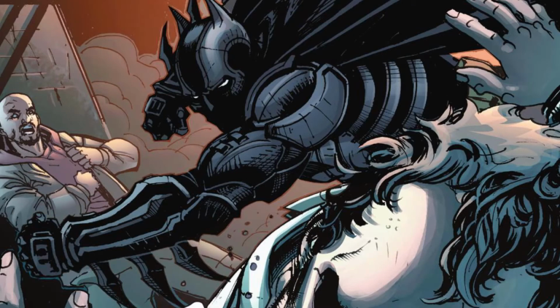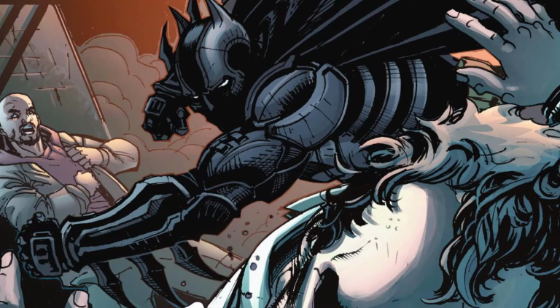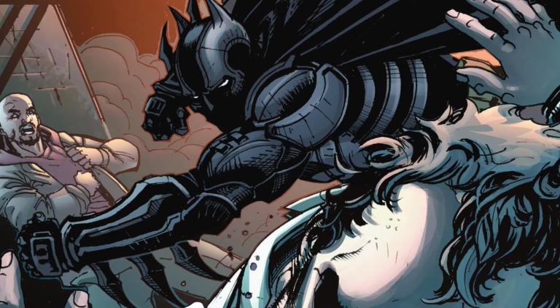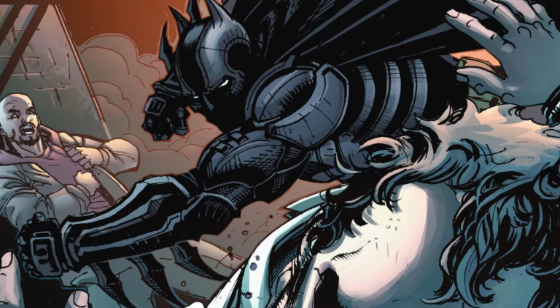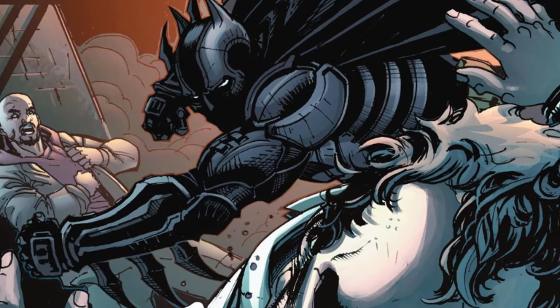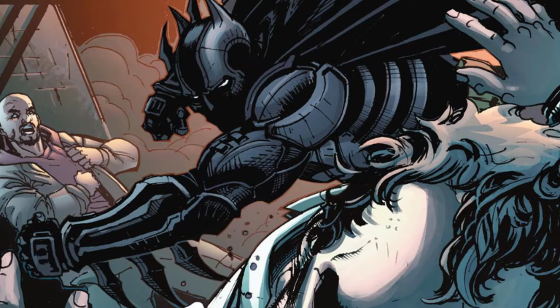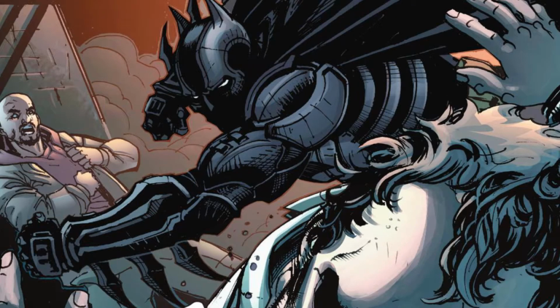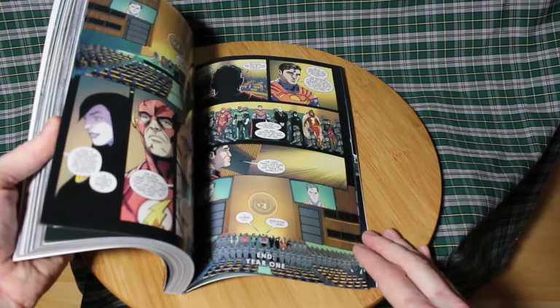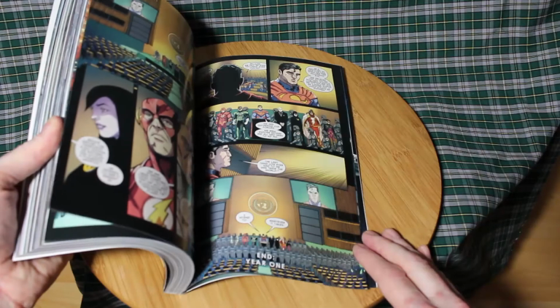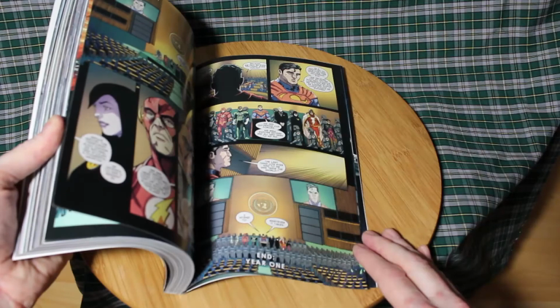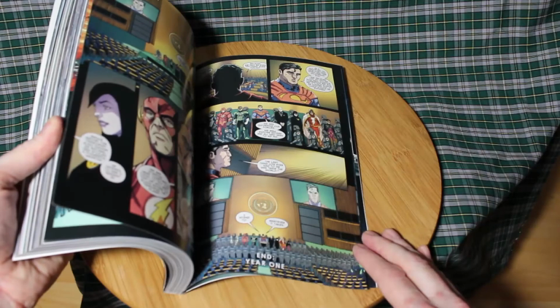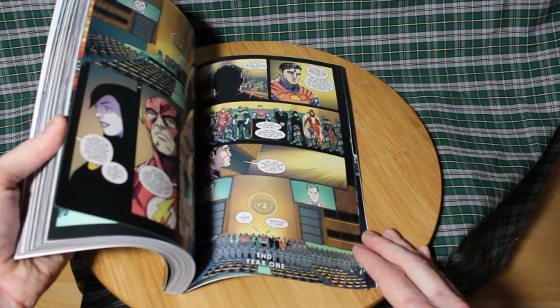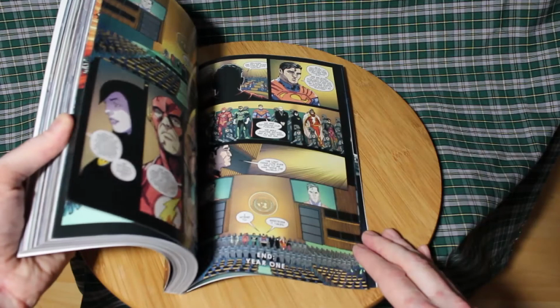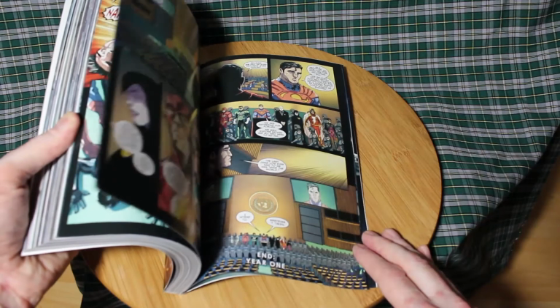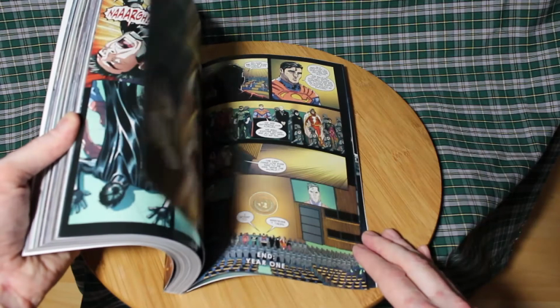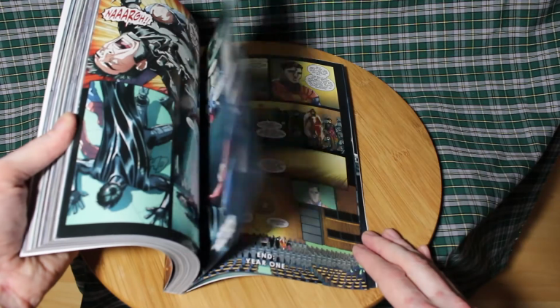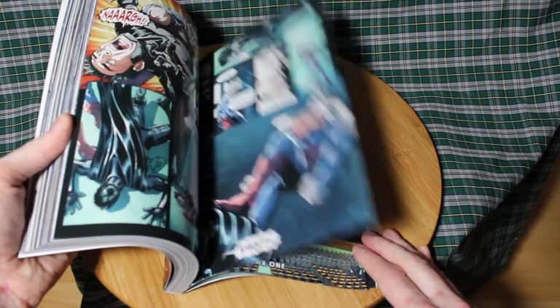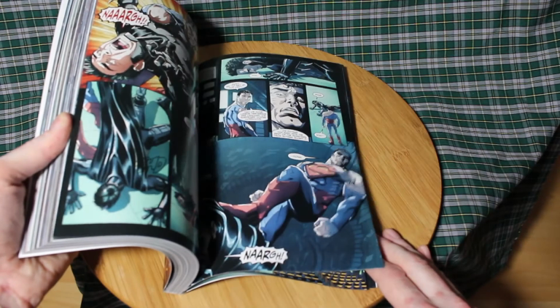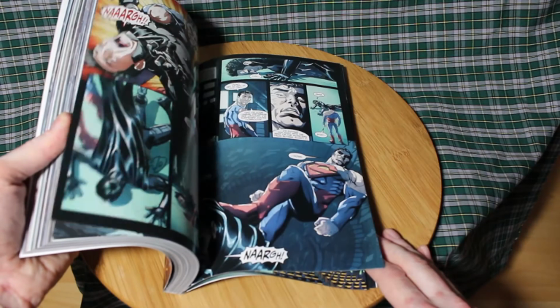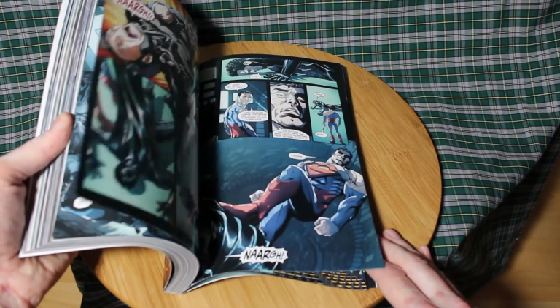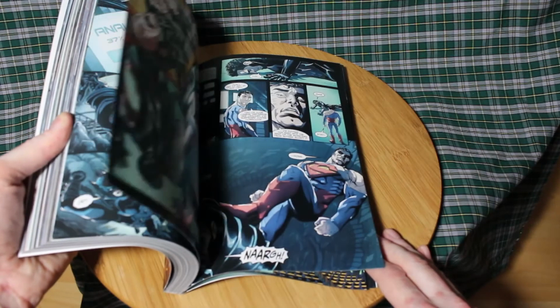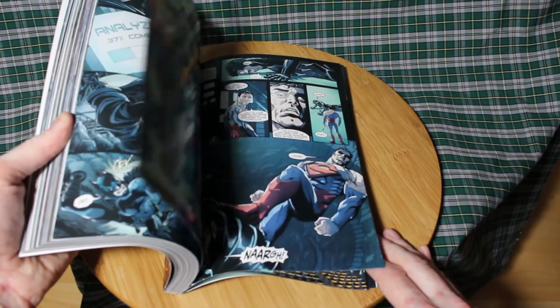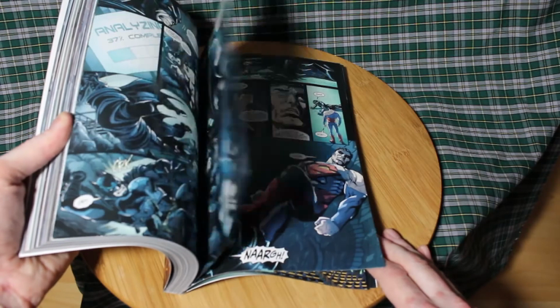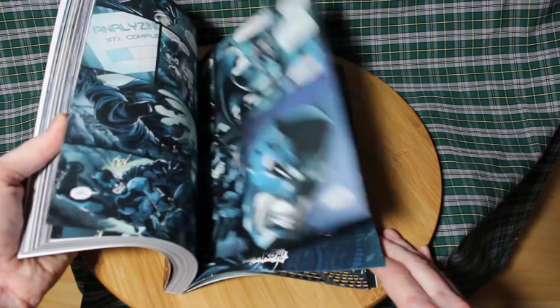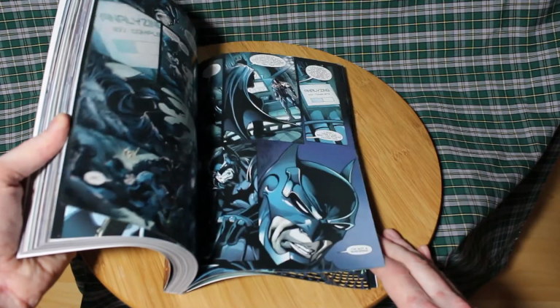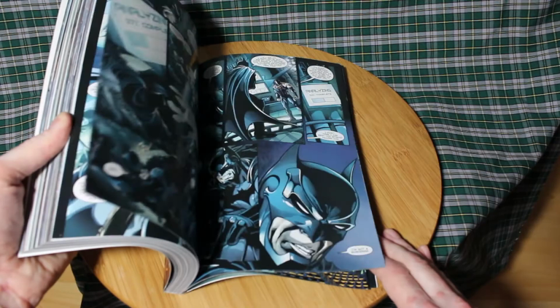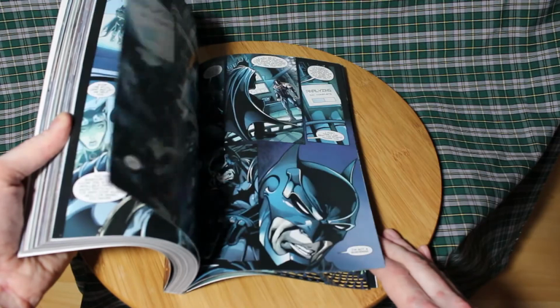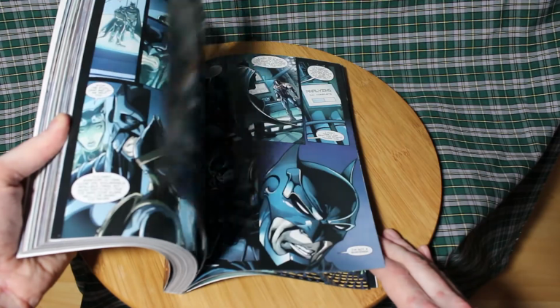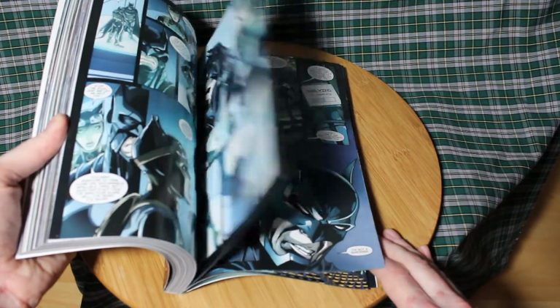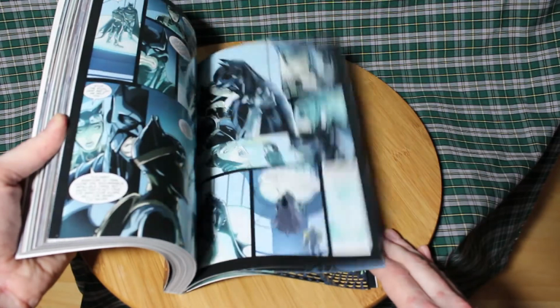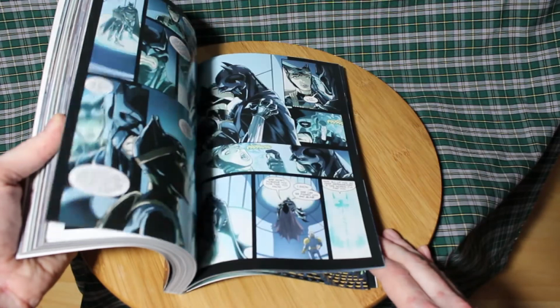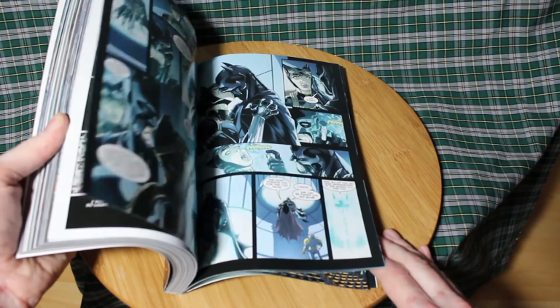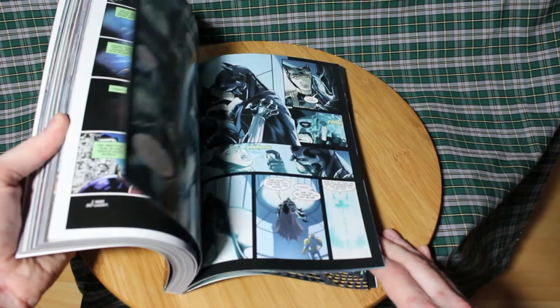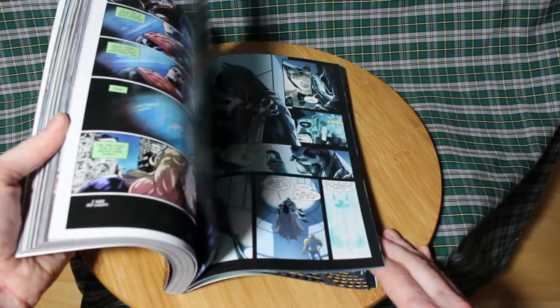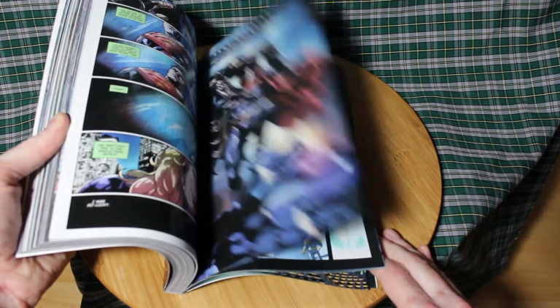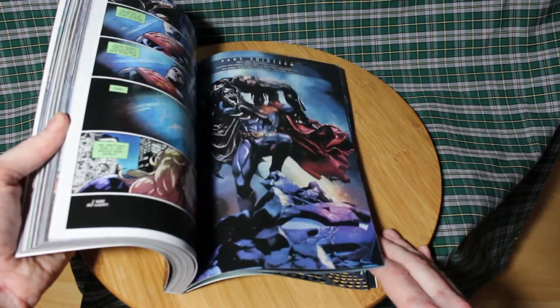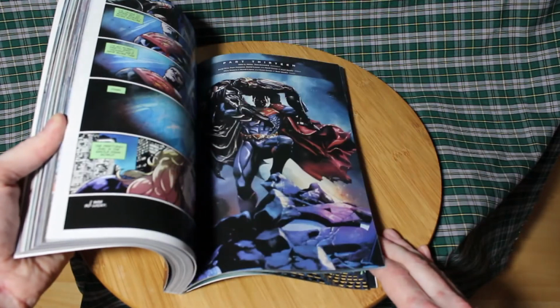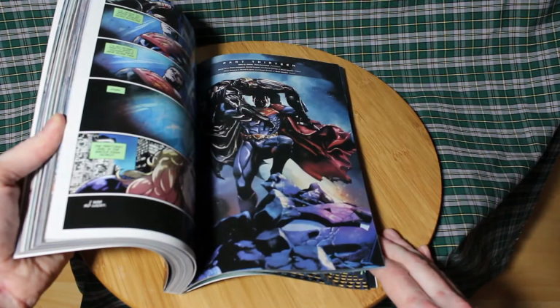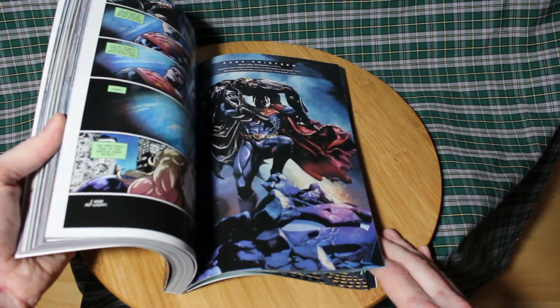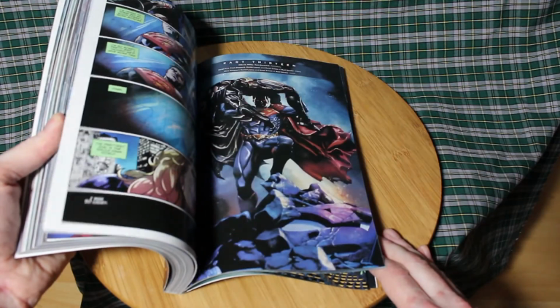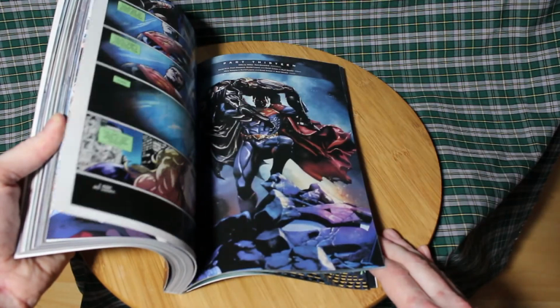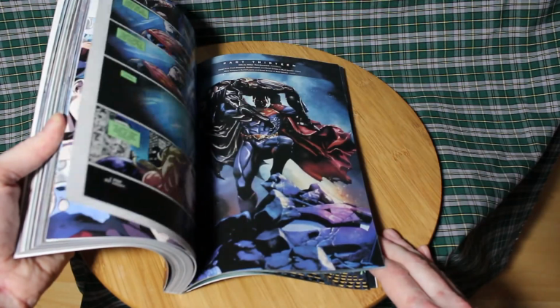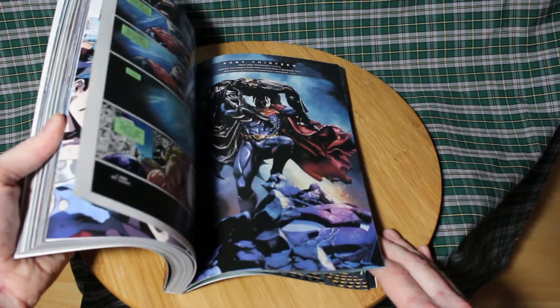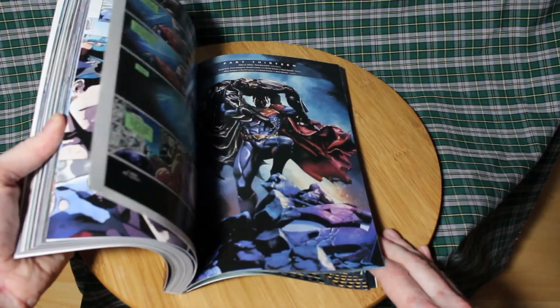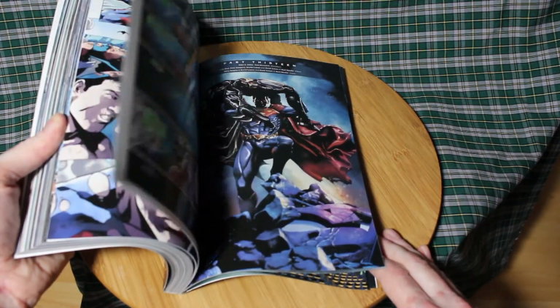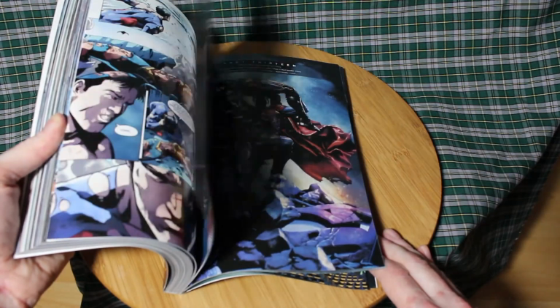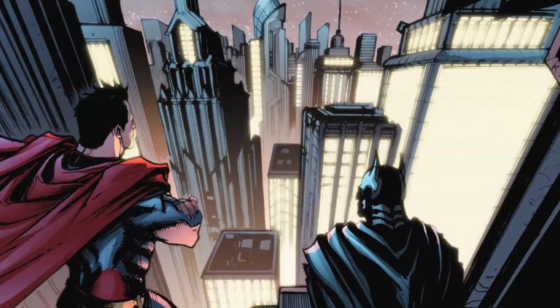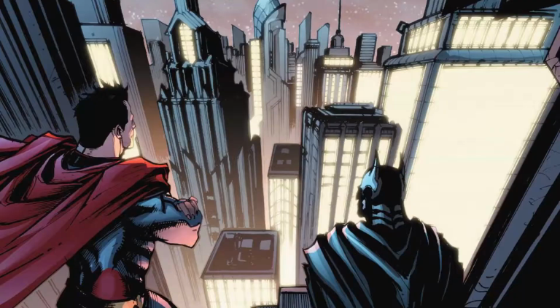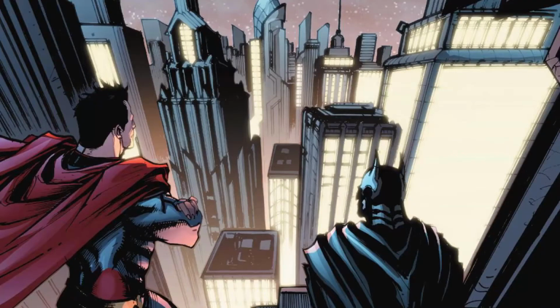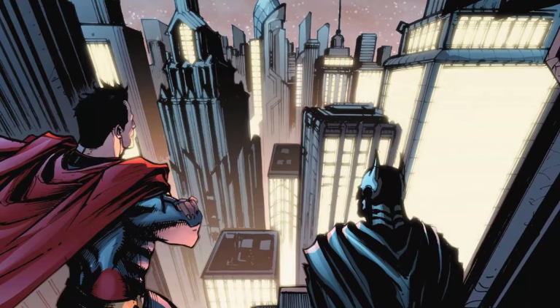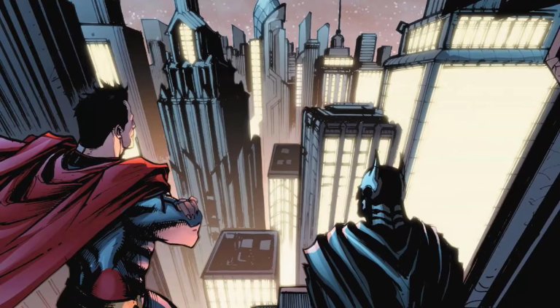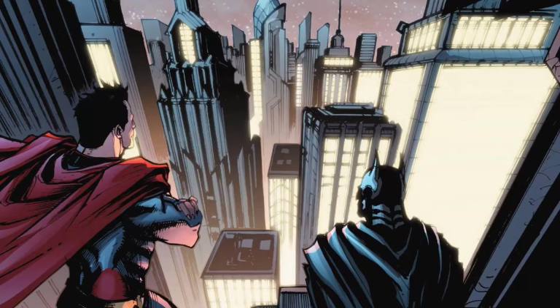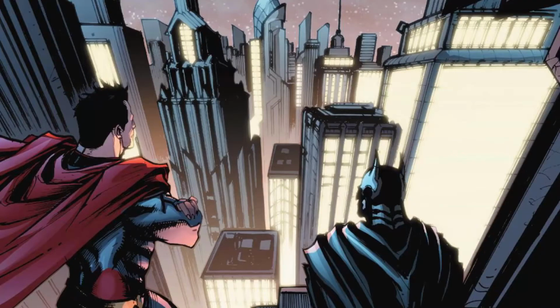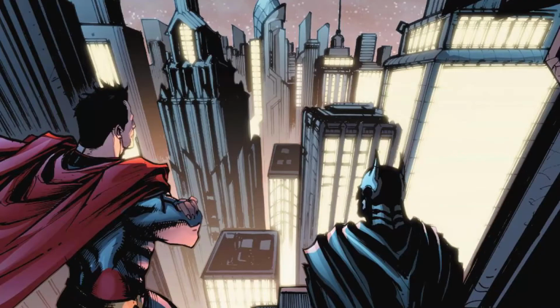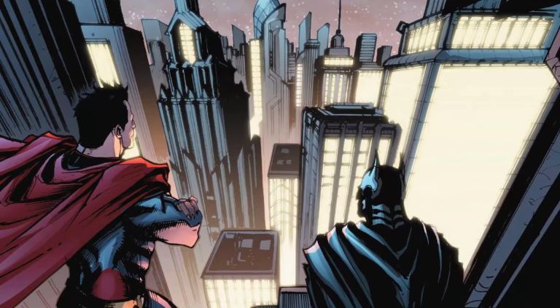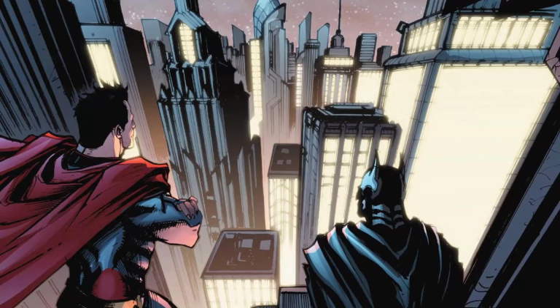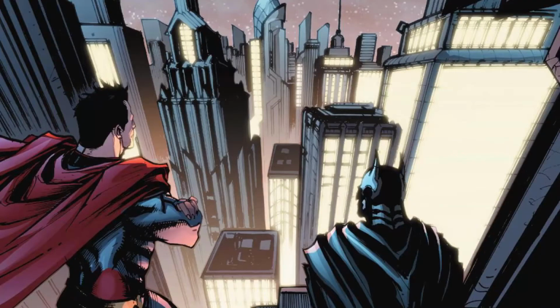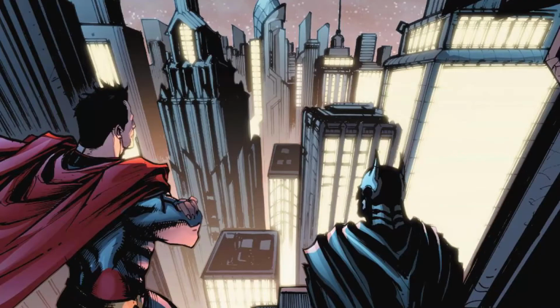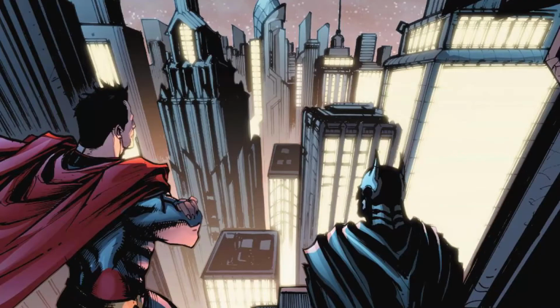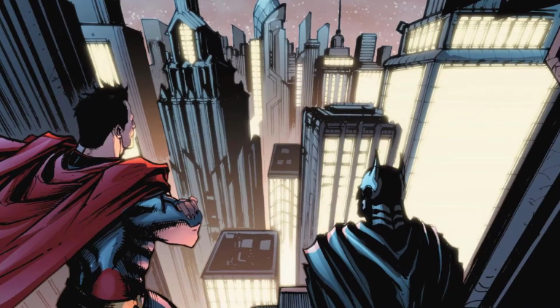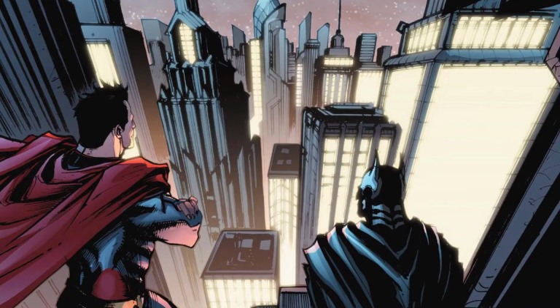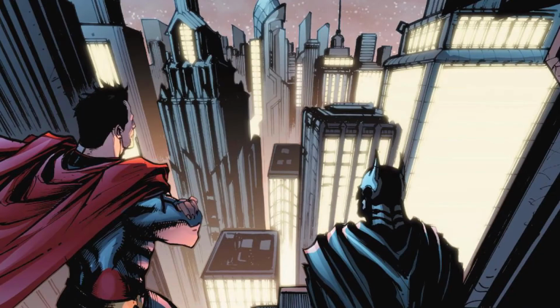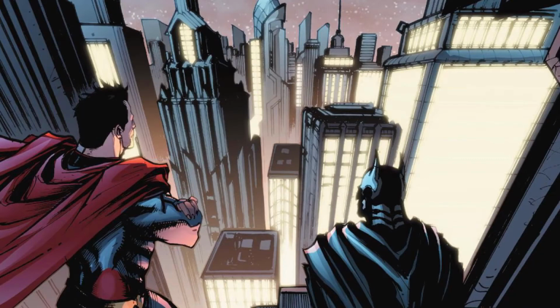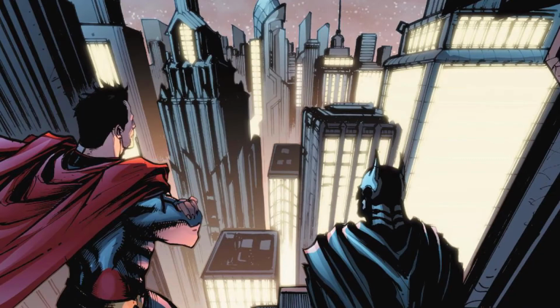The comic started out in 2013. A few years back I had seen panels but never paid much attention to it. Now I wish I had after reading the first part of this trade.